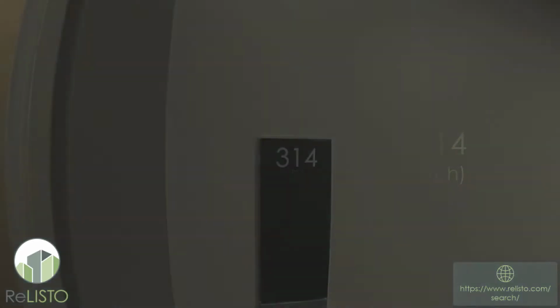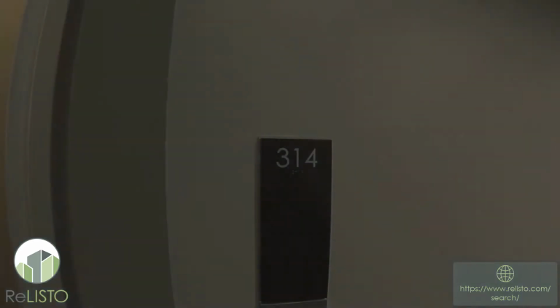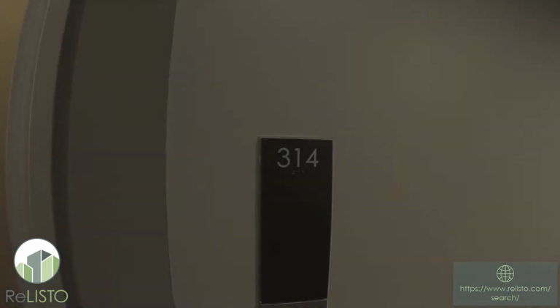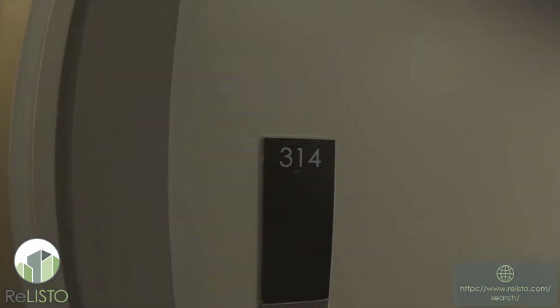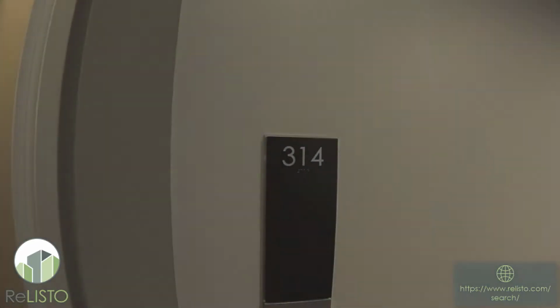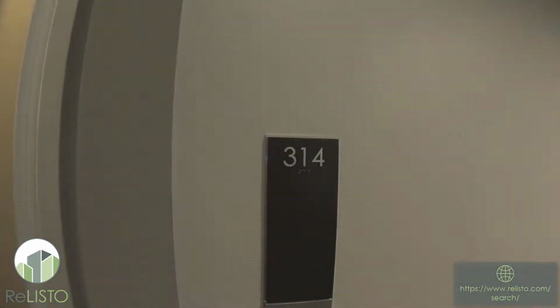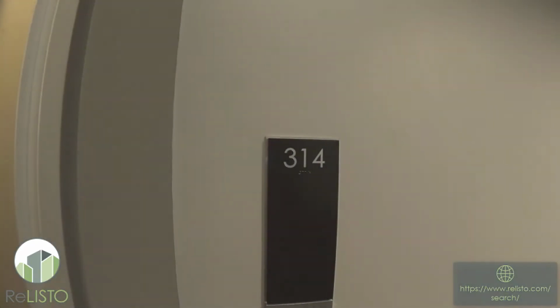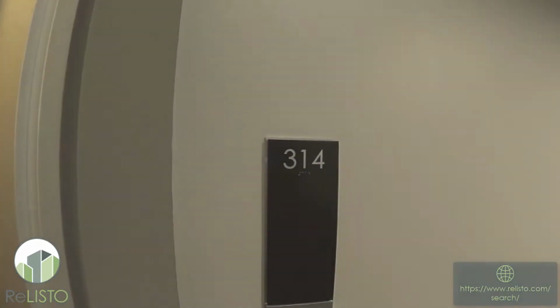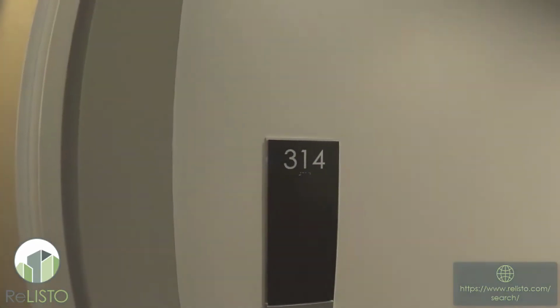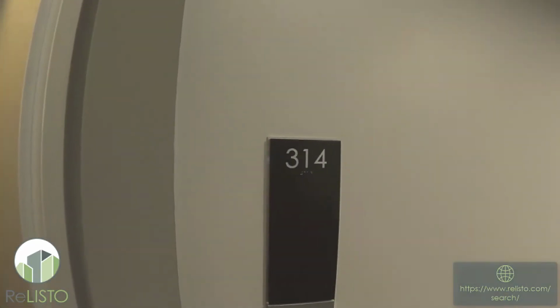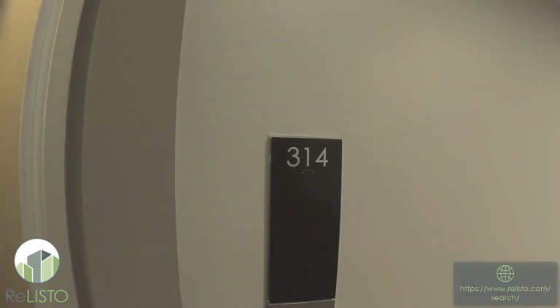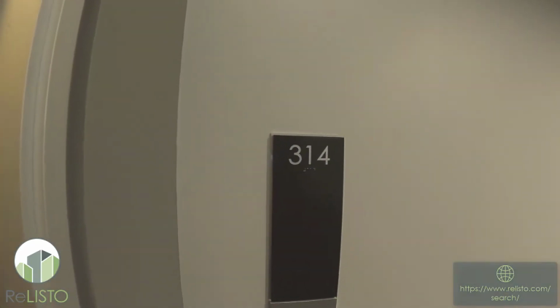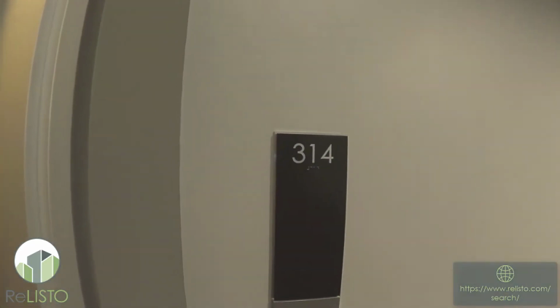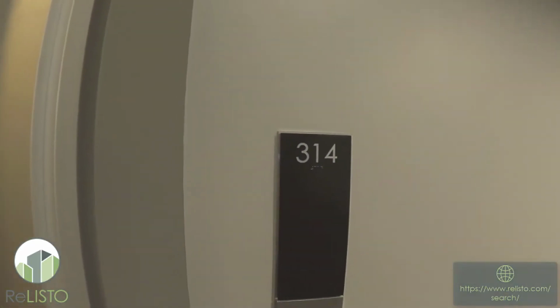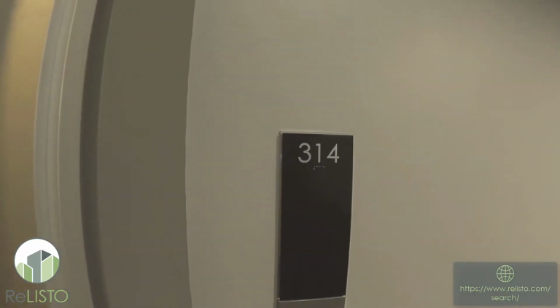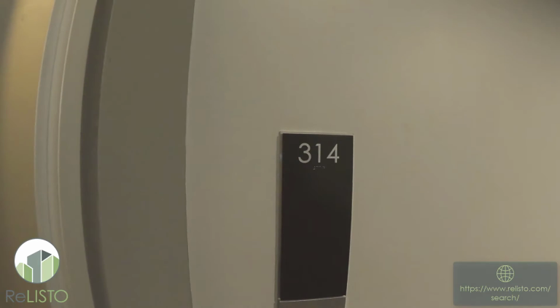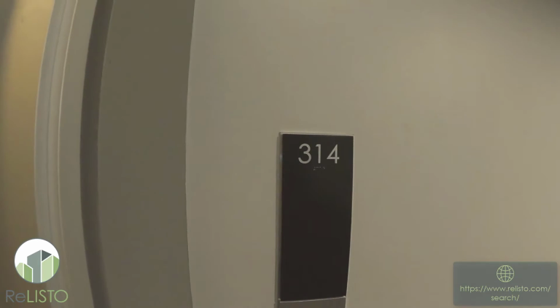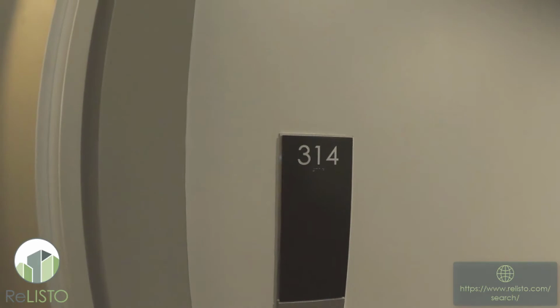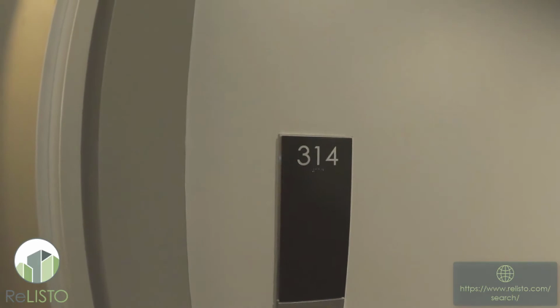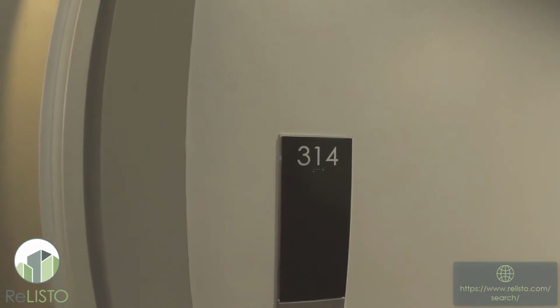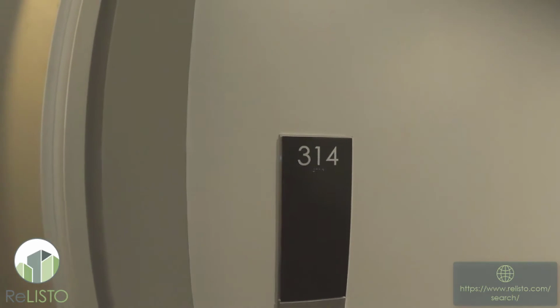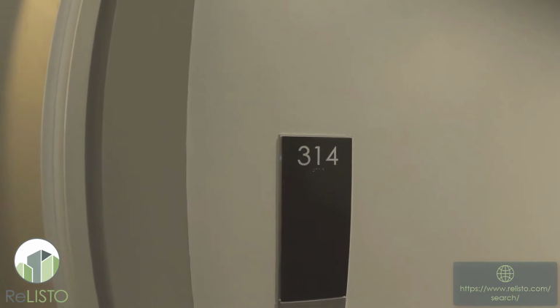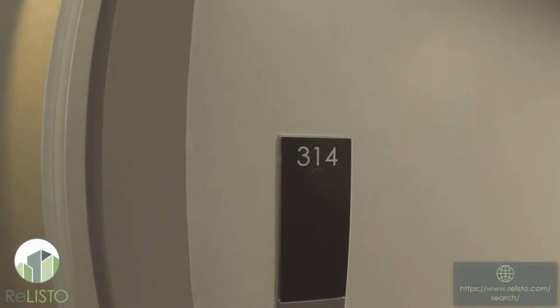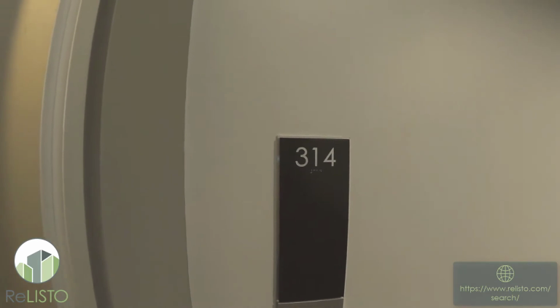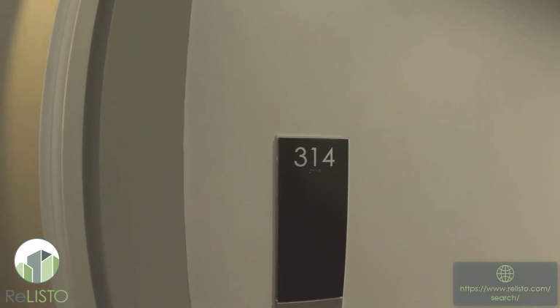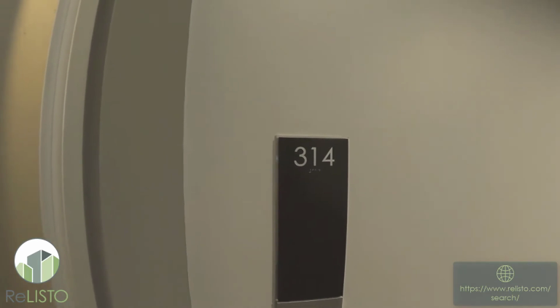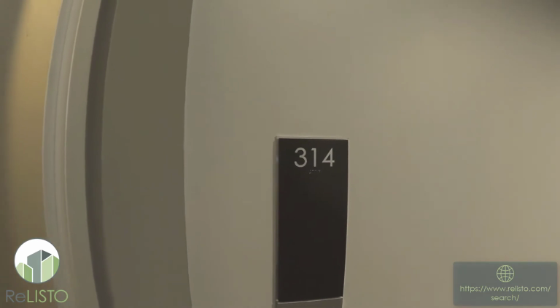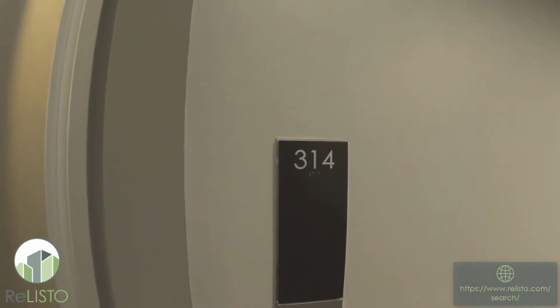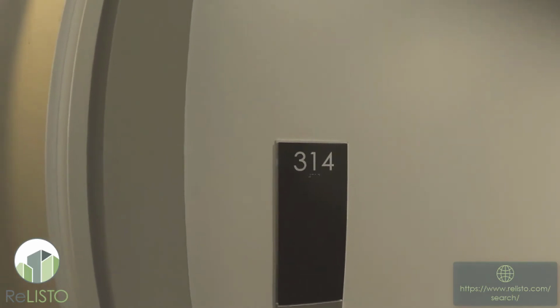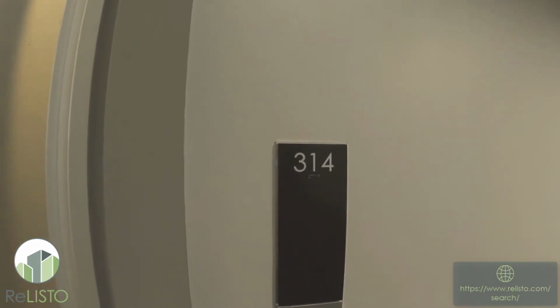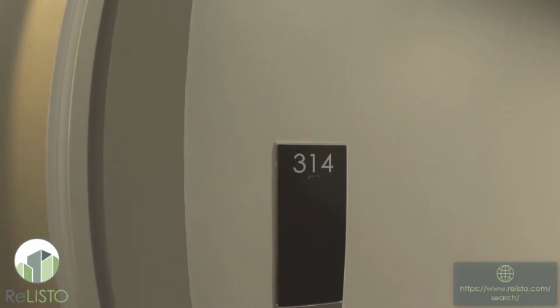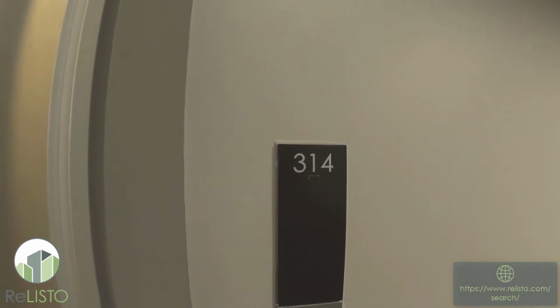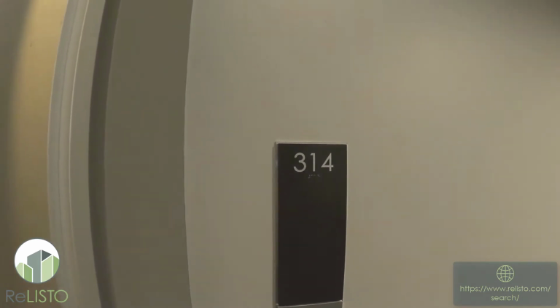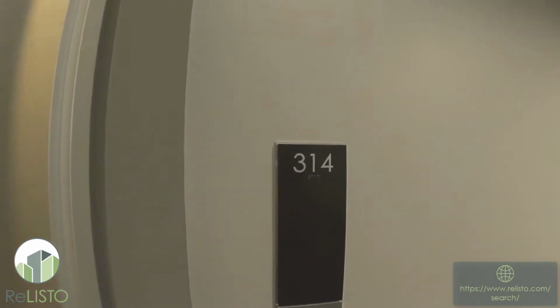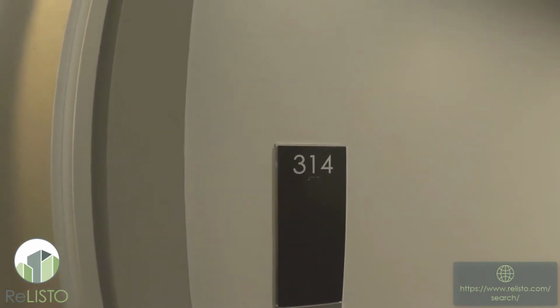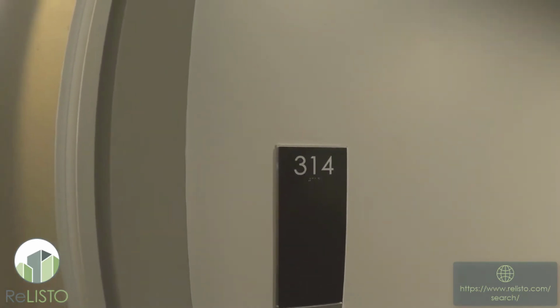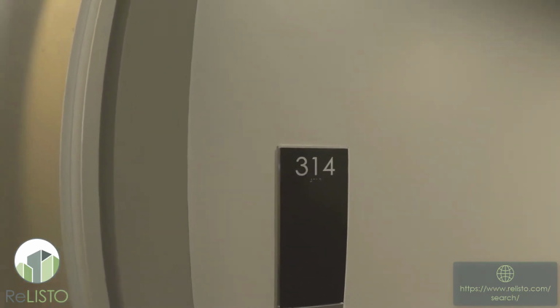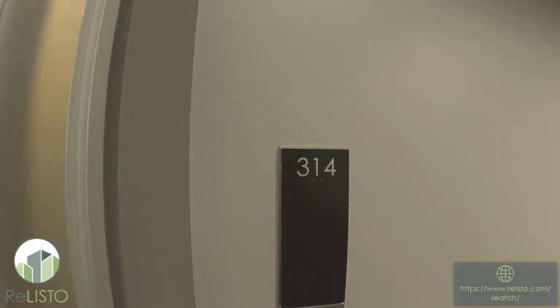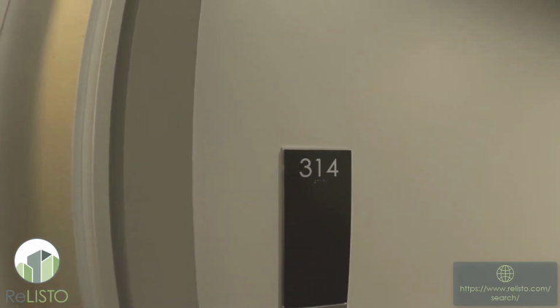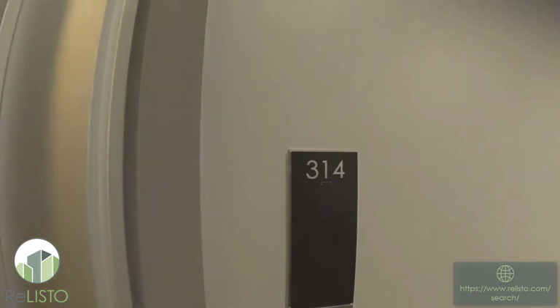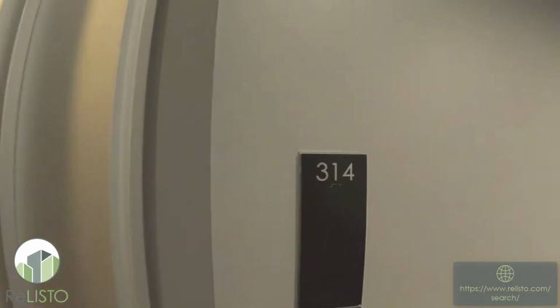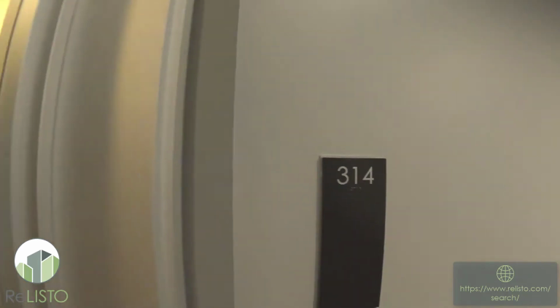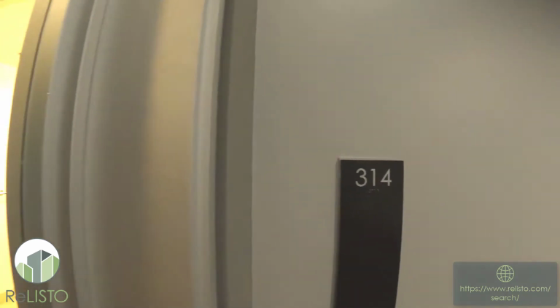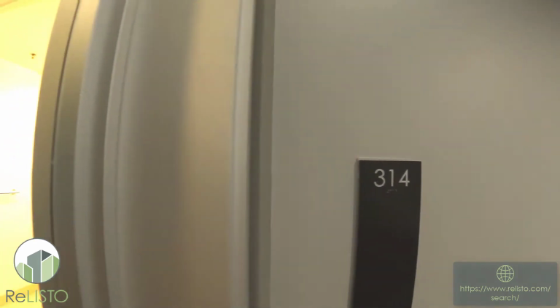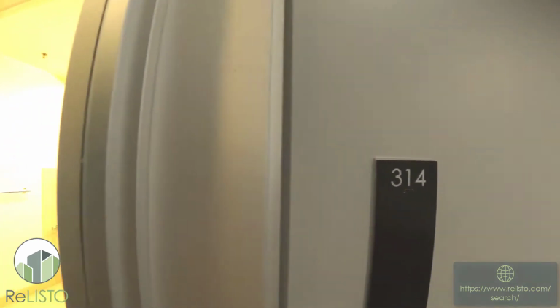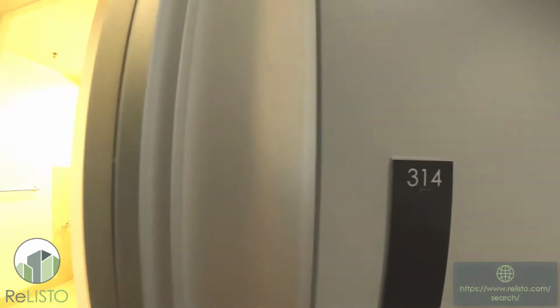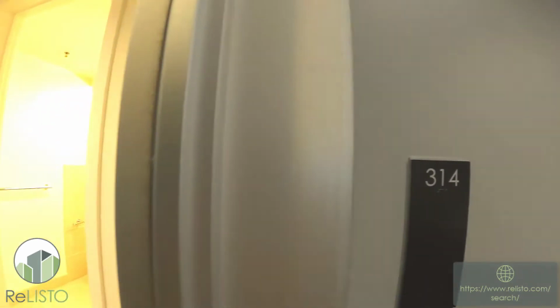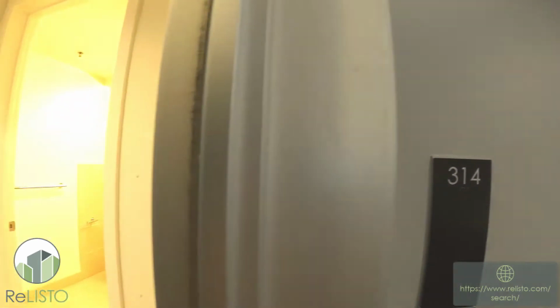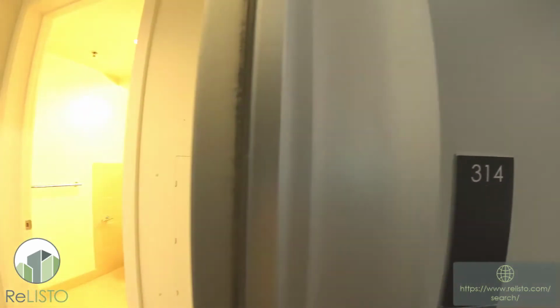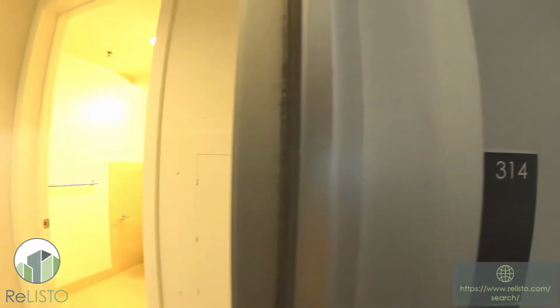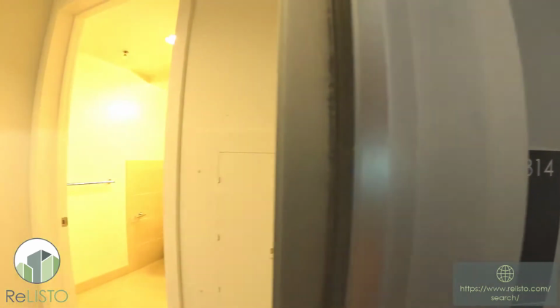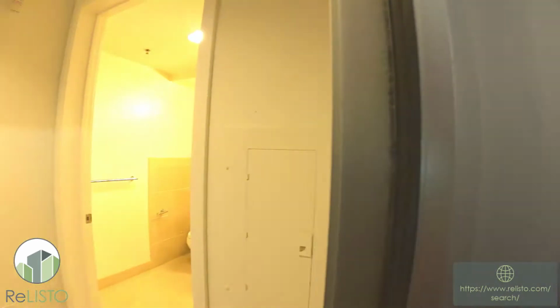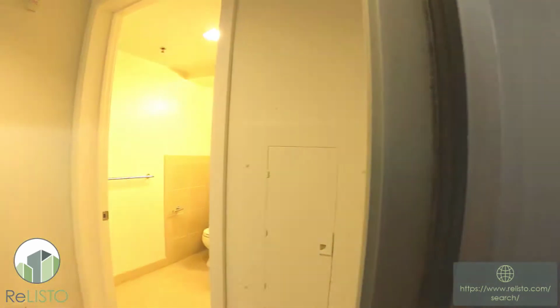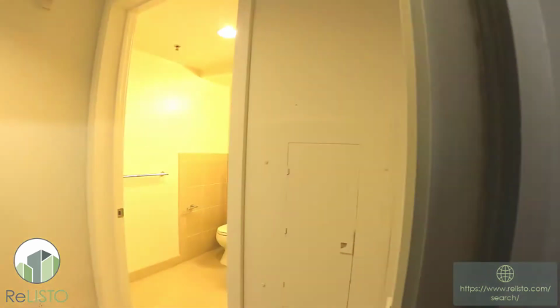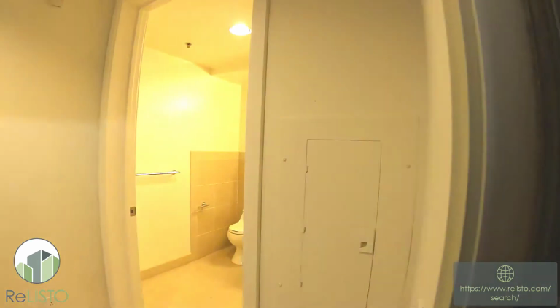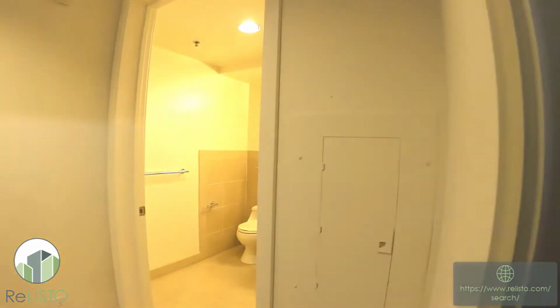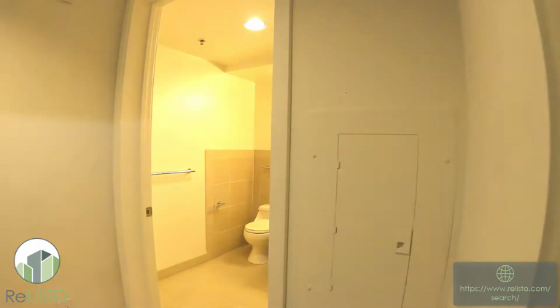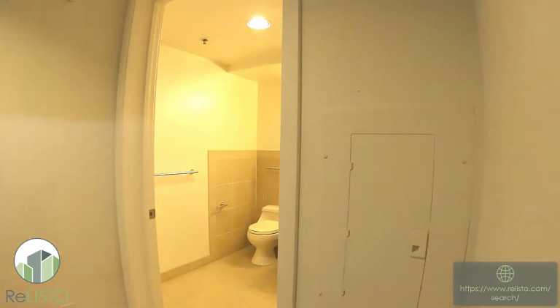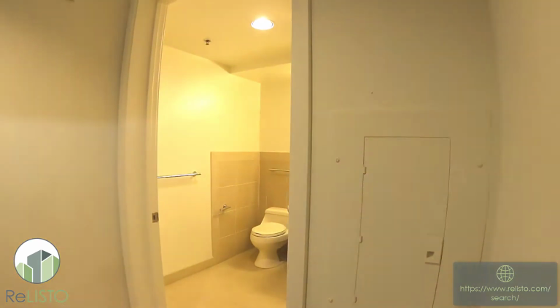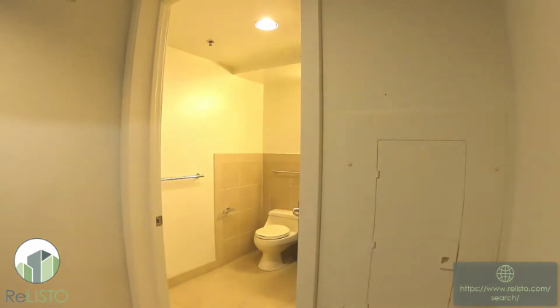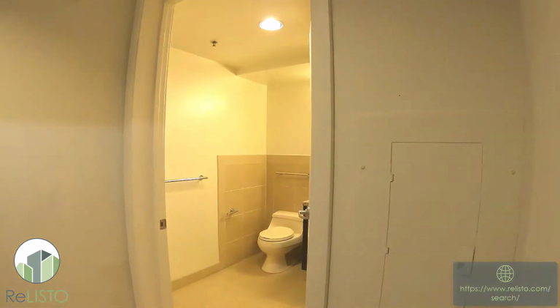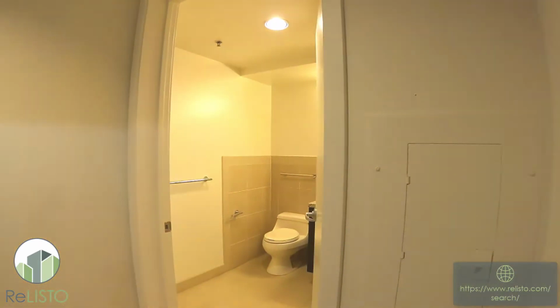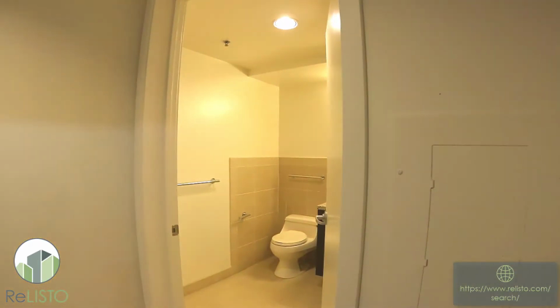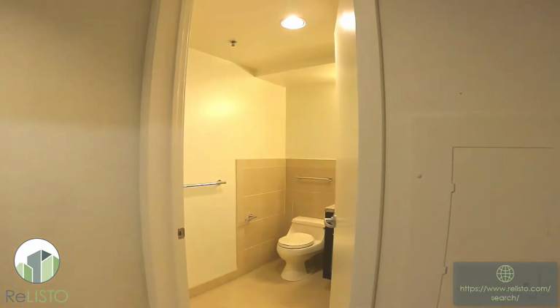Hello there and welcome to 200 Brannan. This is apartment 314. This is a good-sized loft.